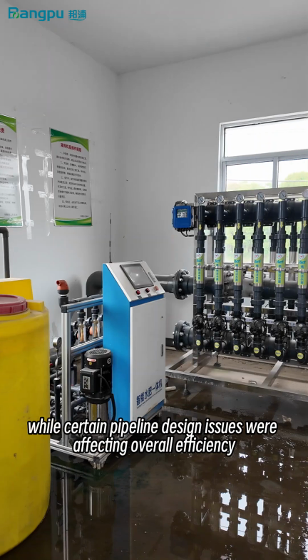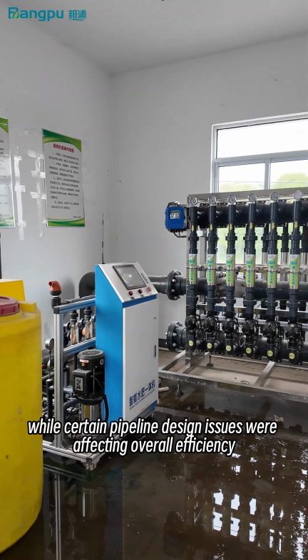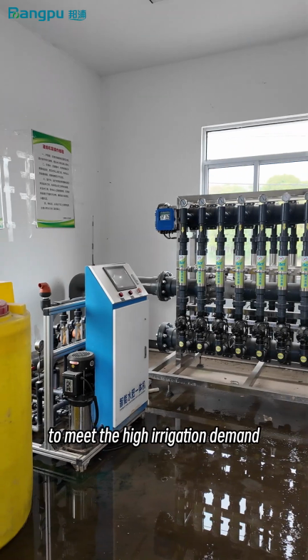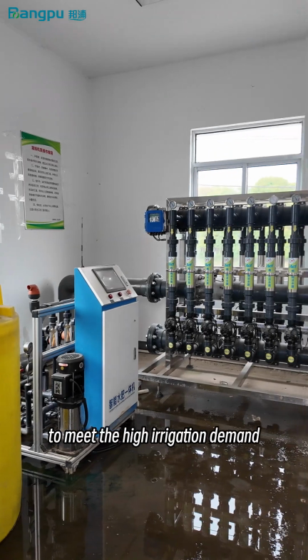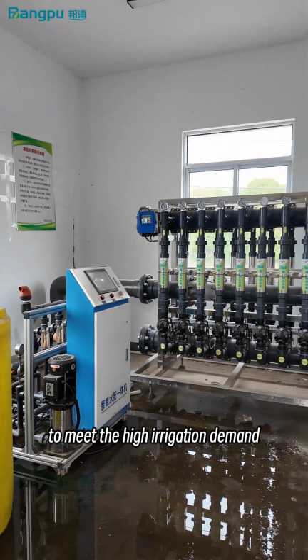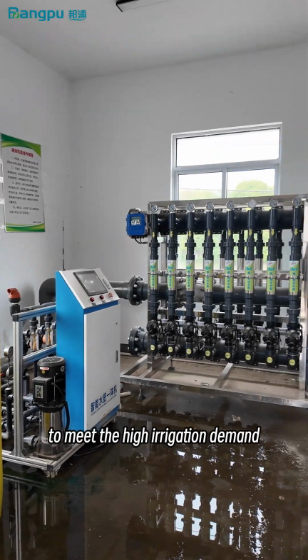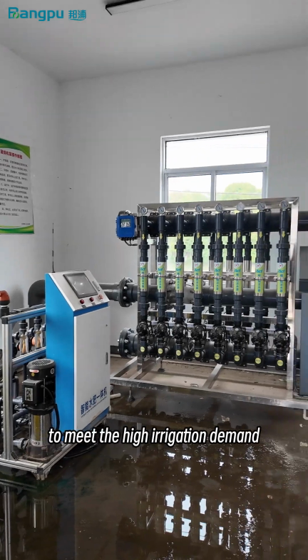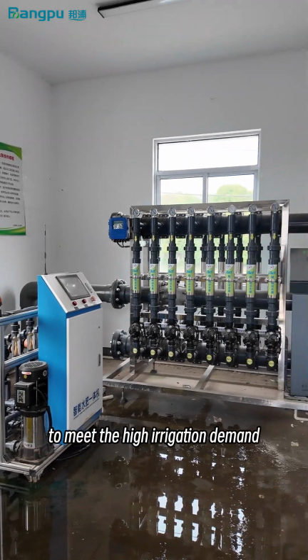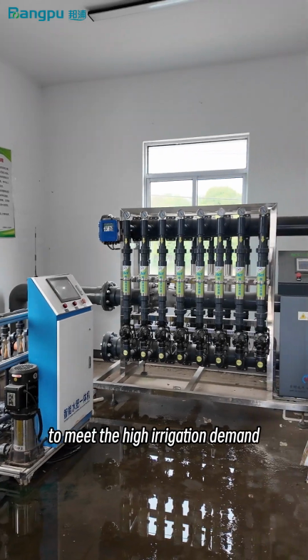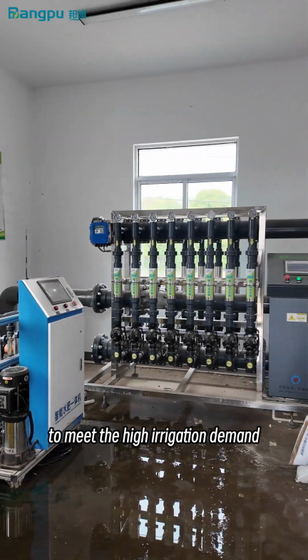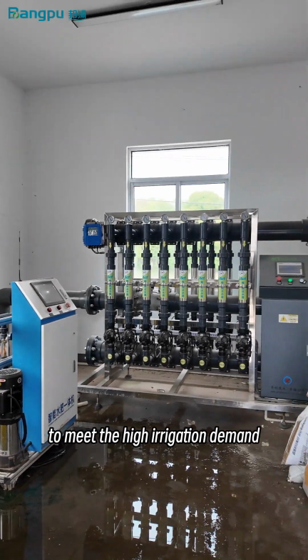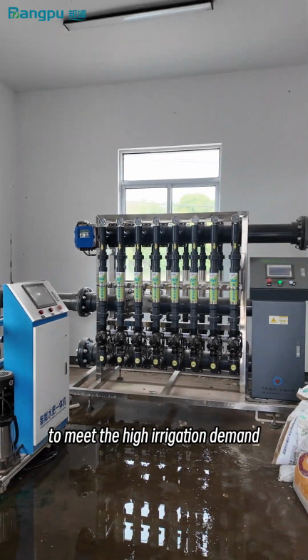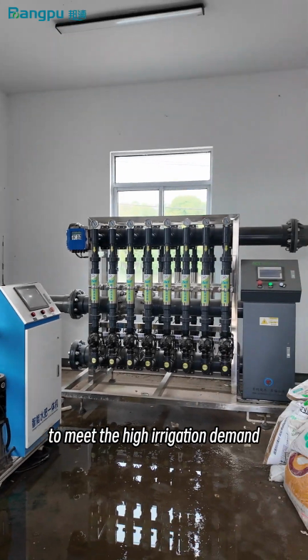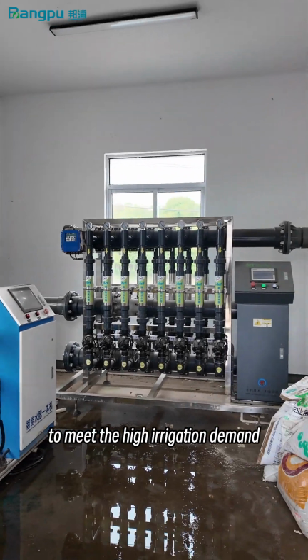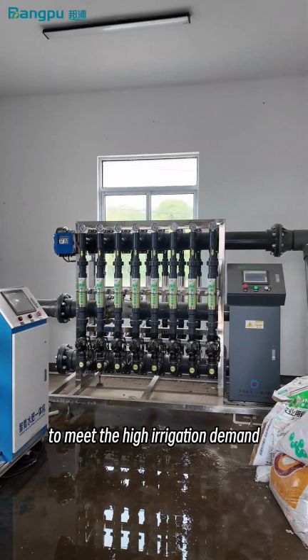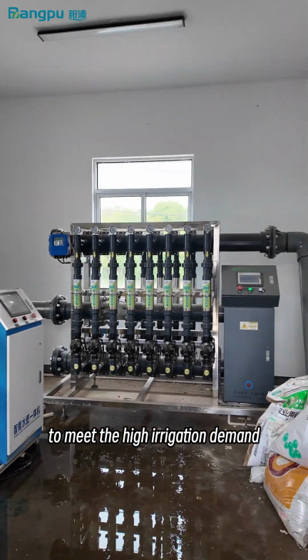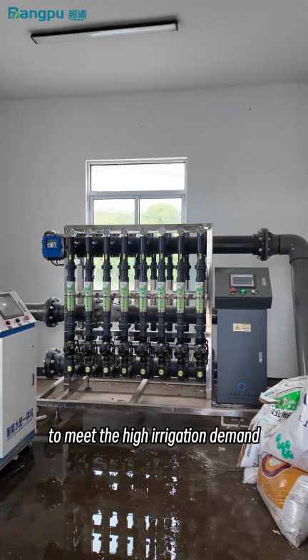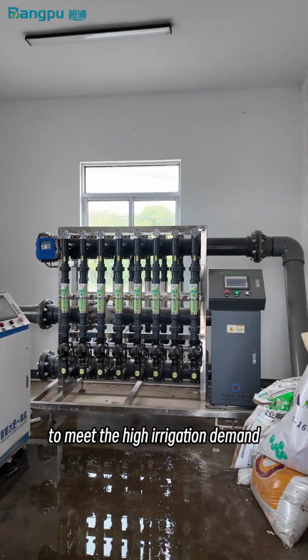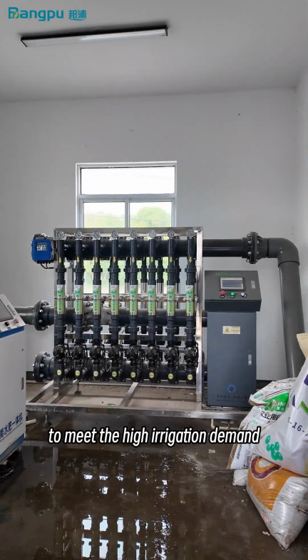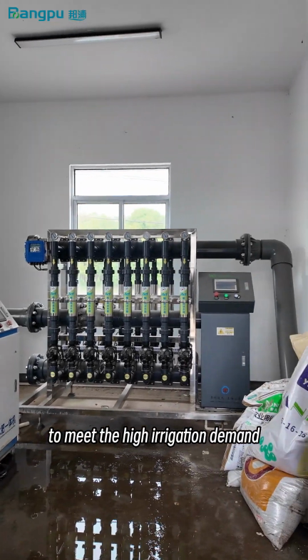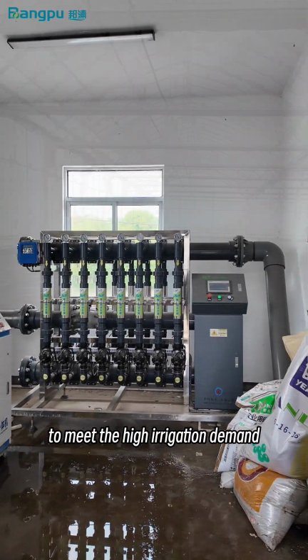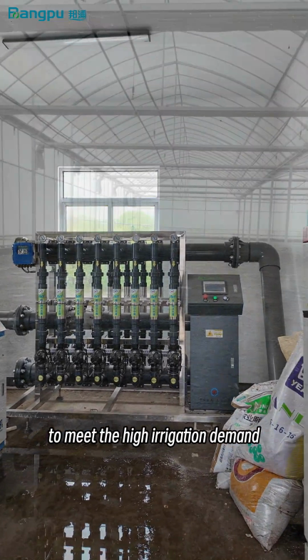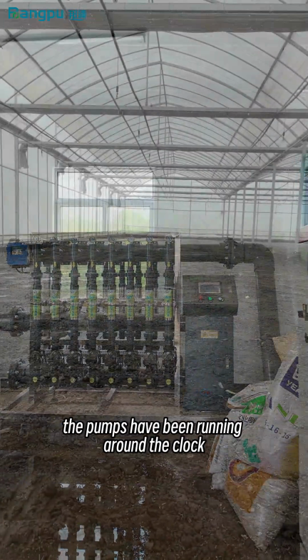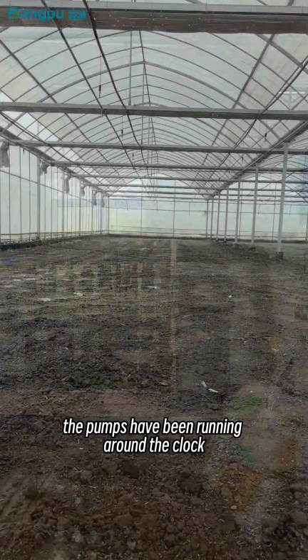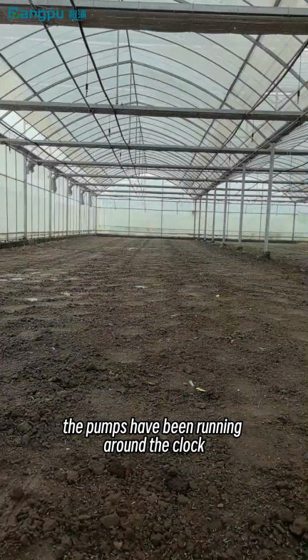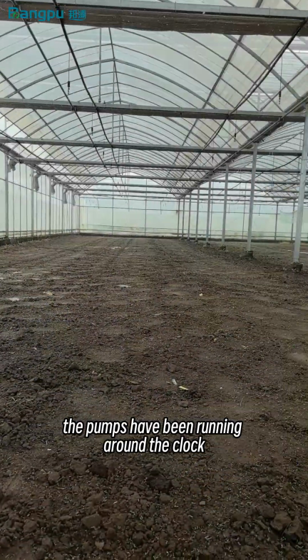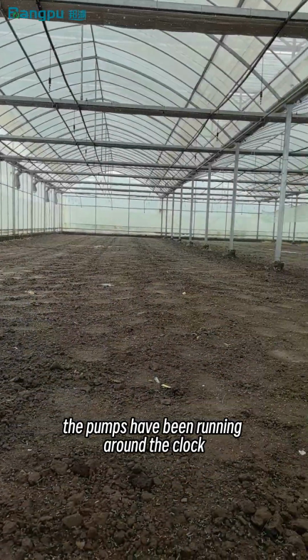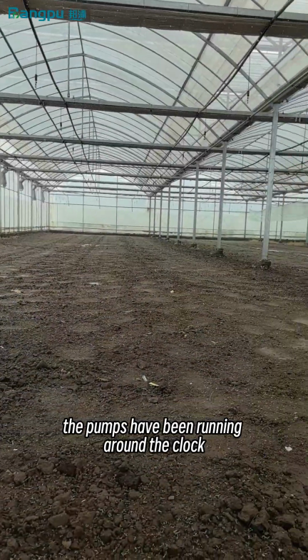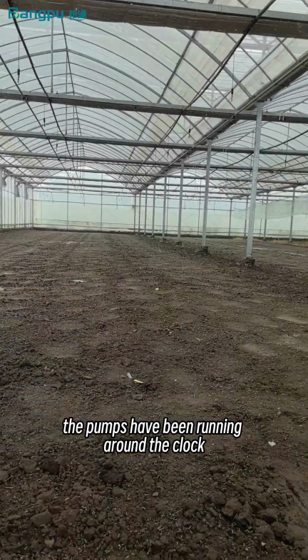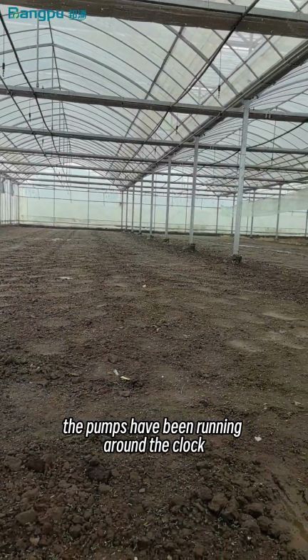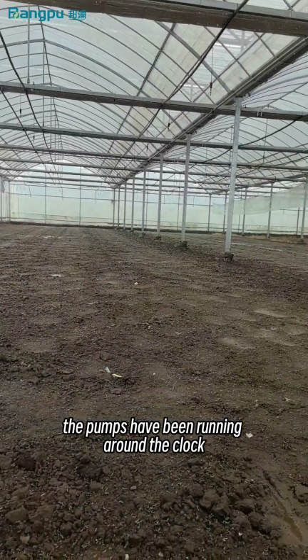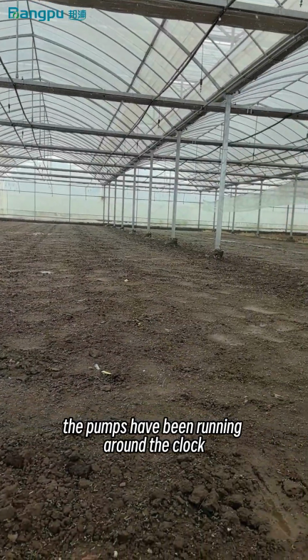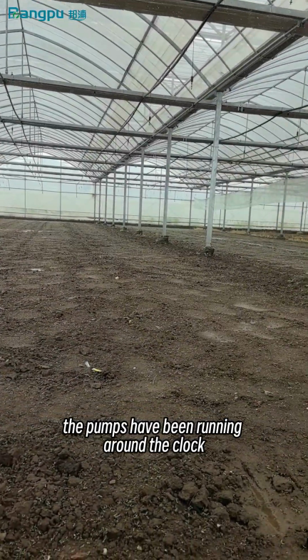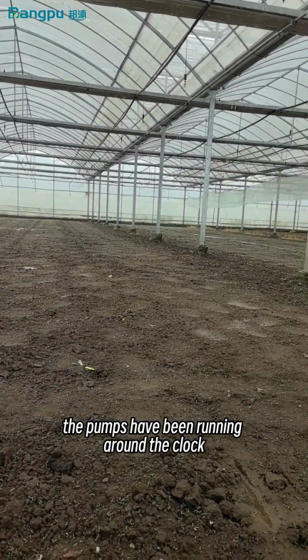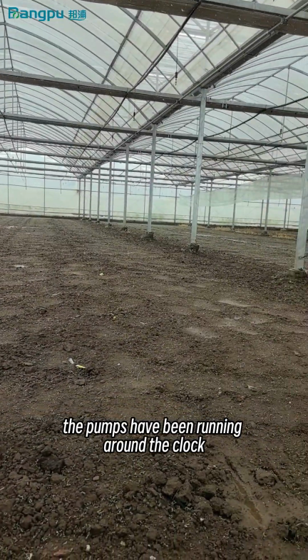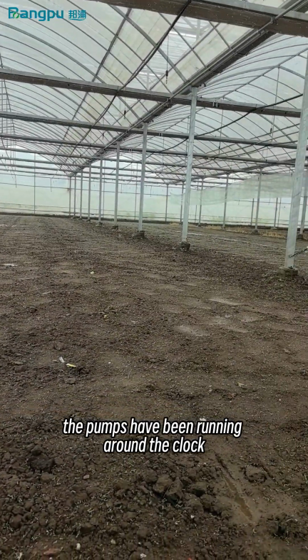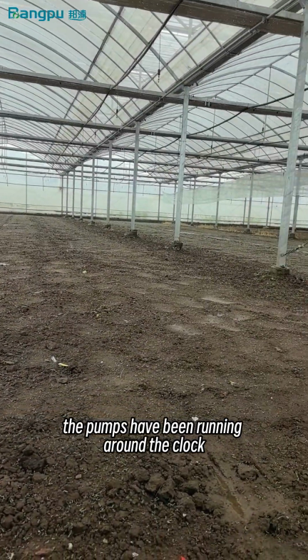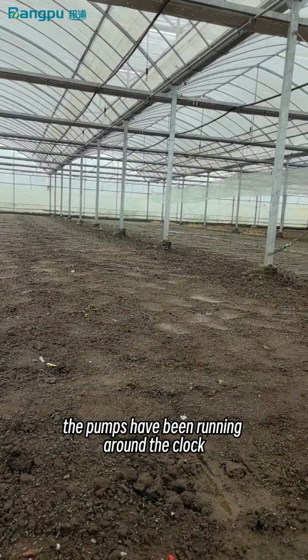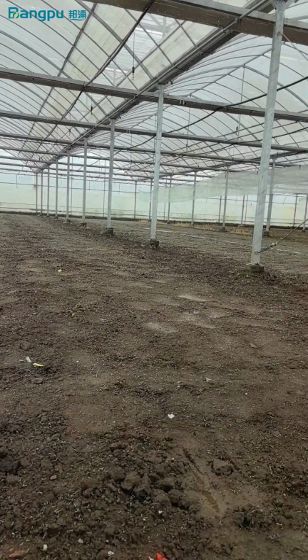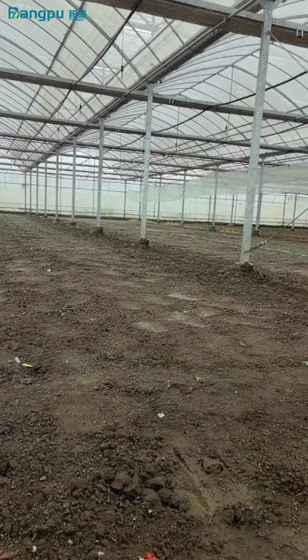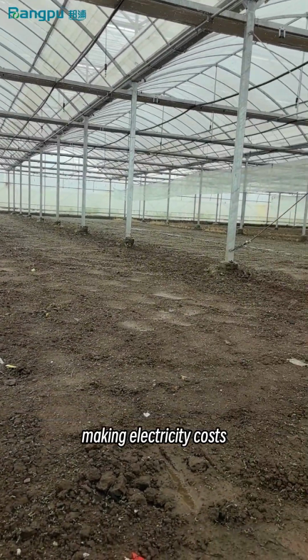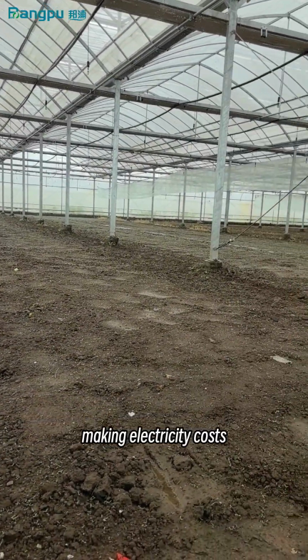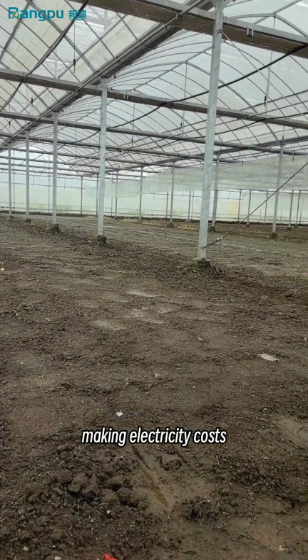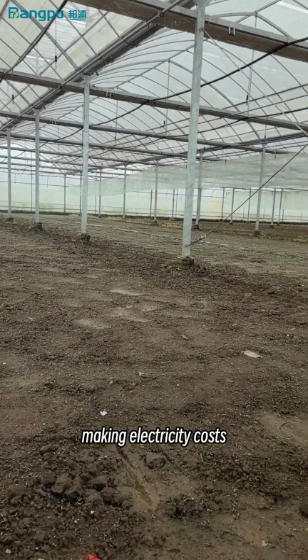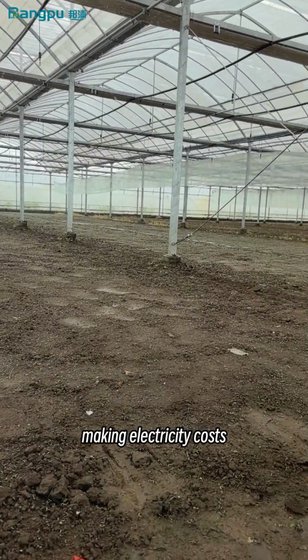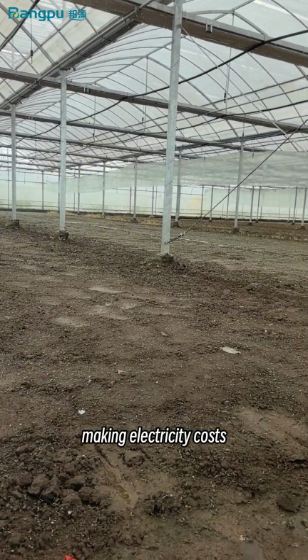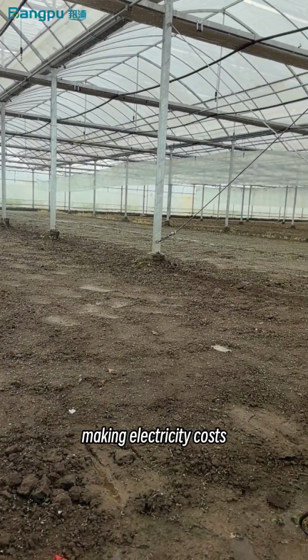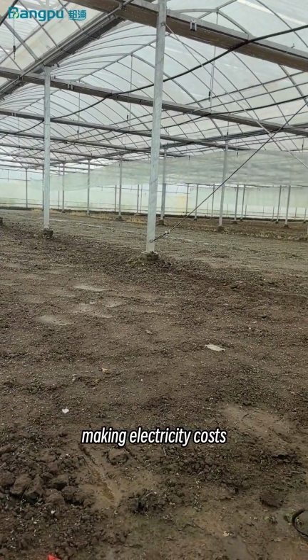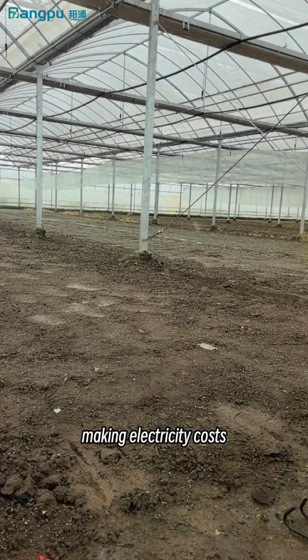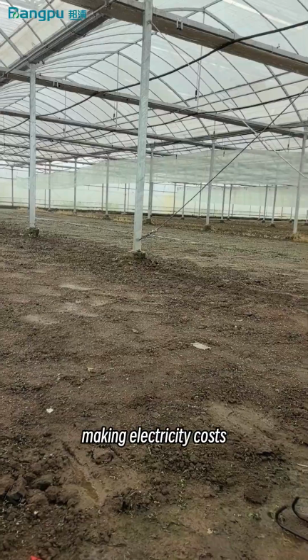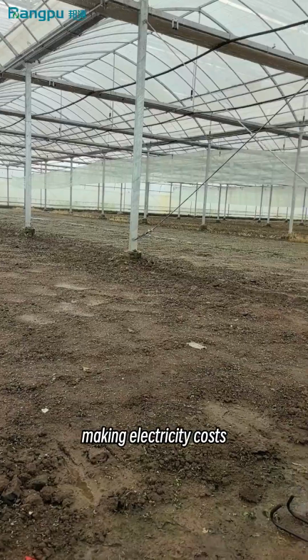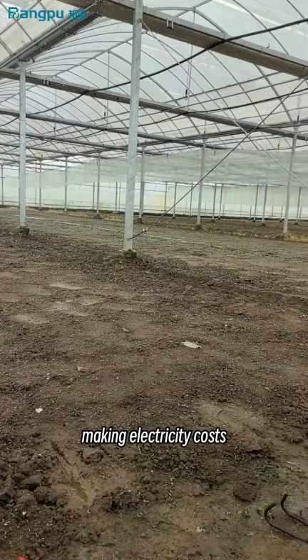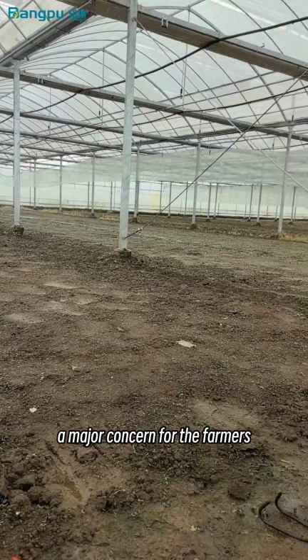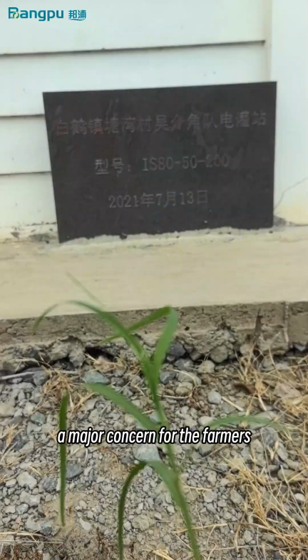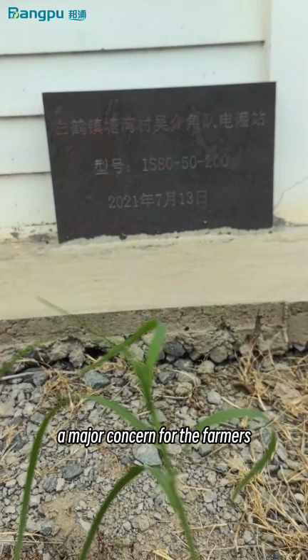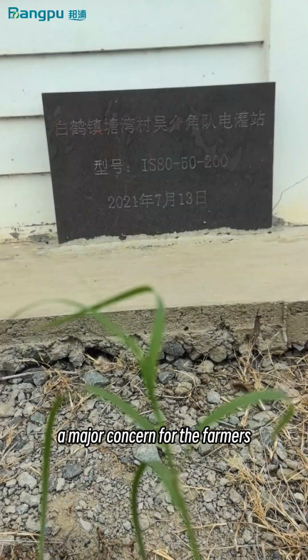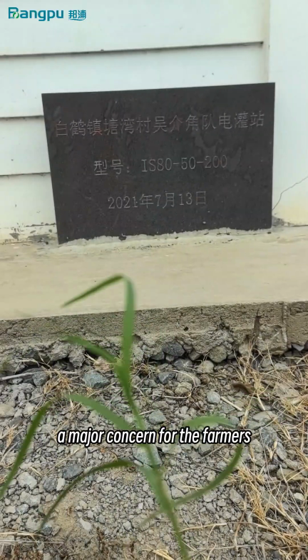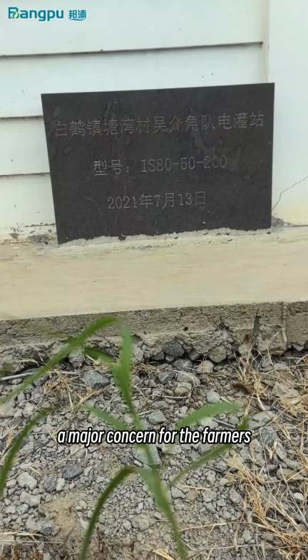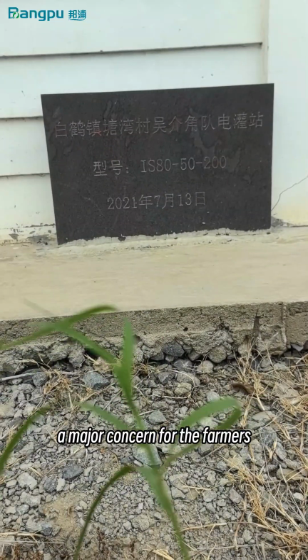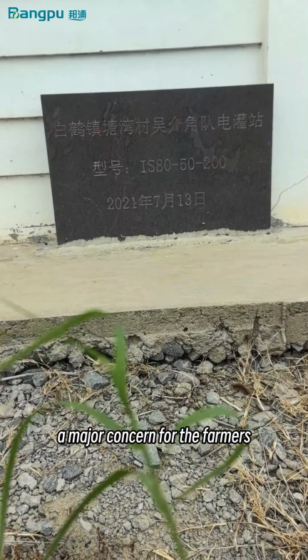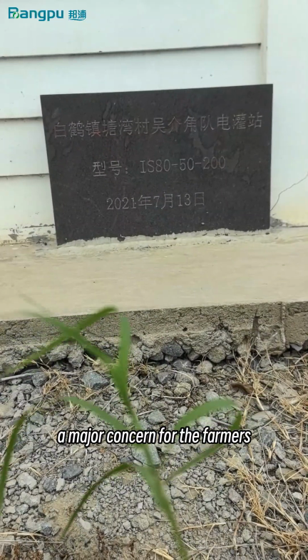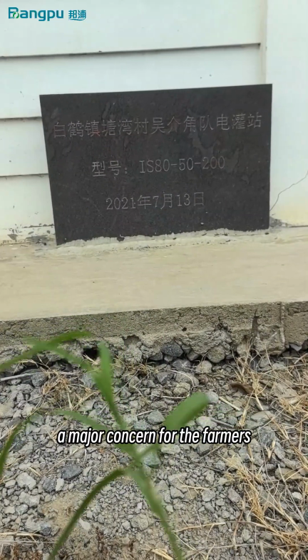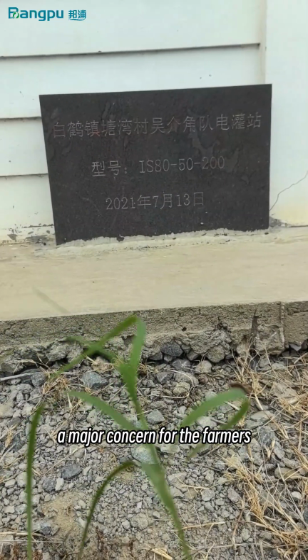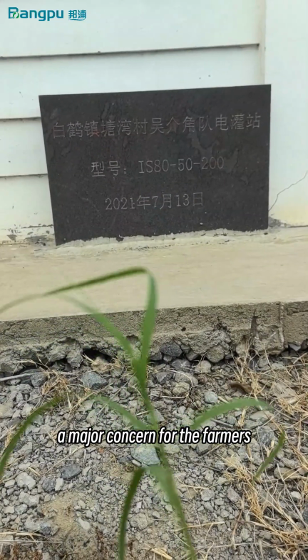To meet the high irrigation demand, the pumps have been running around the clock, making electricity costs a major concern for the farmers.